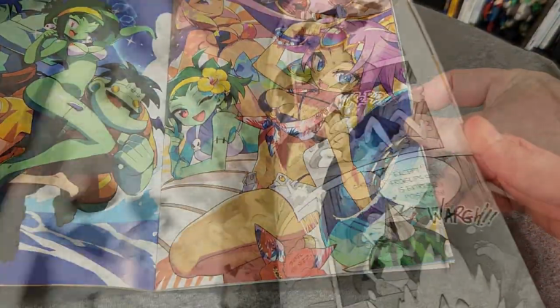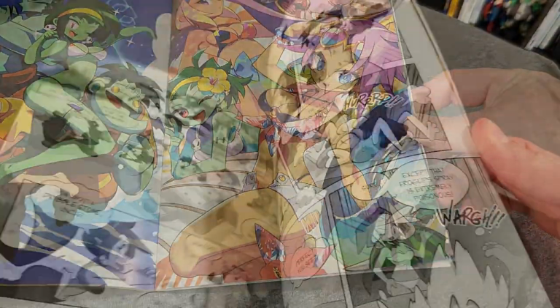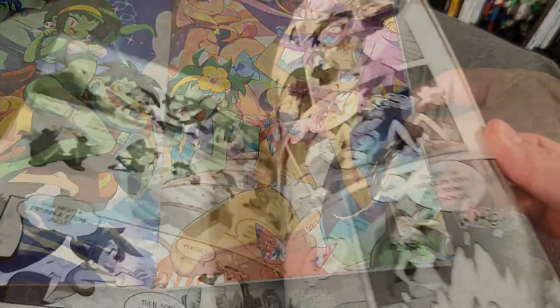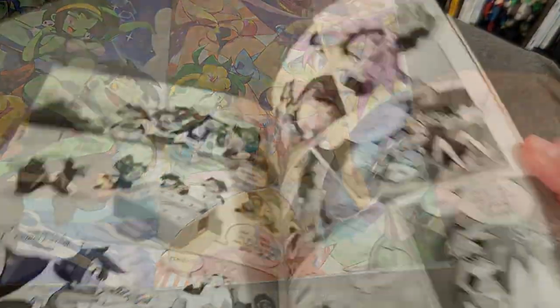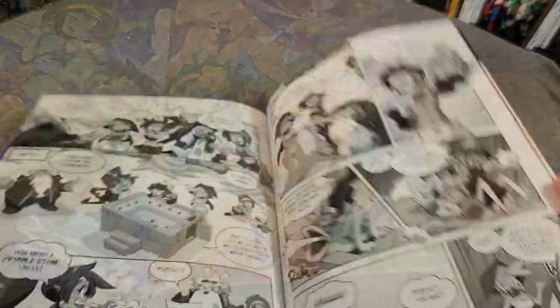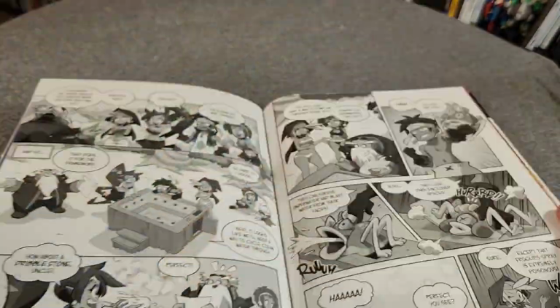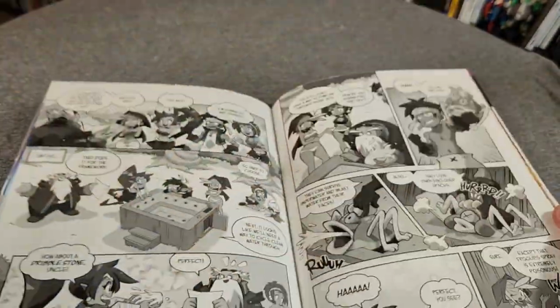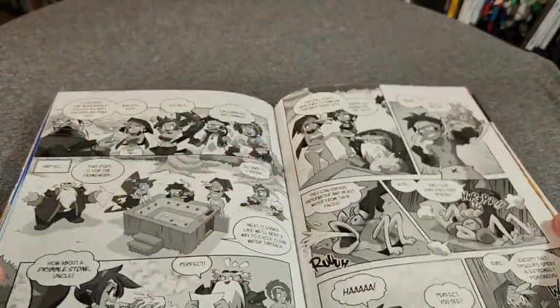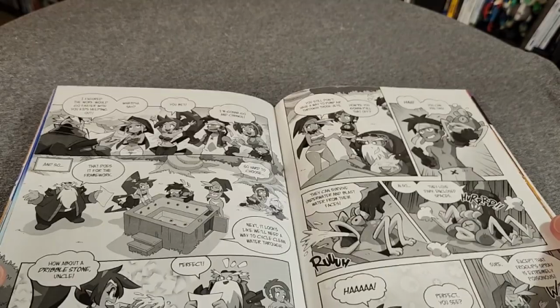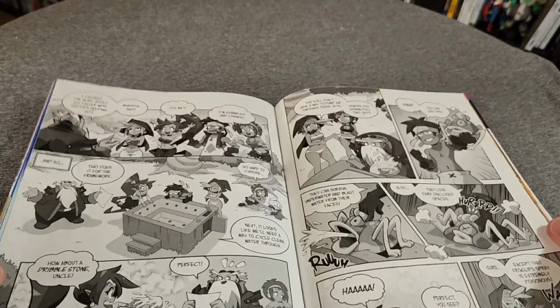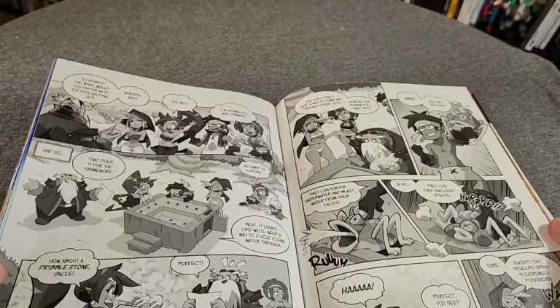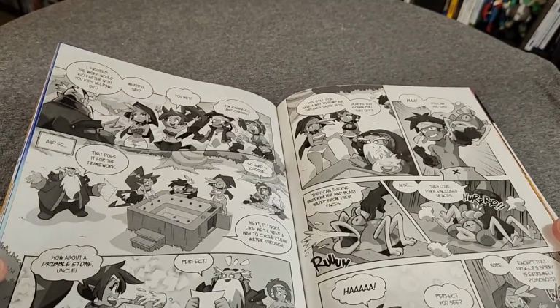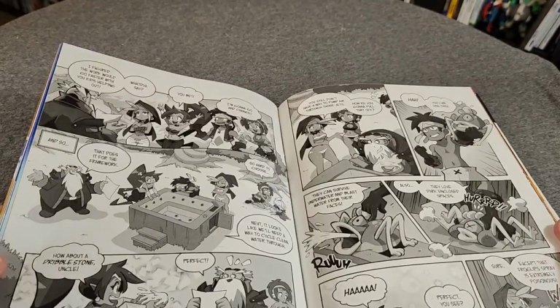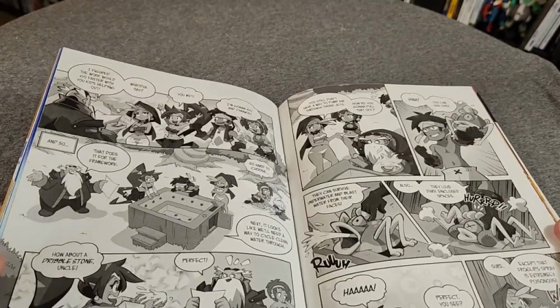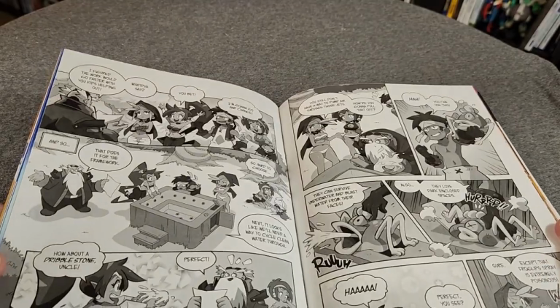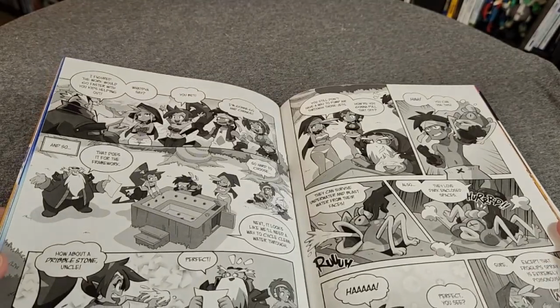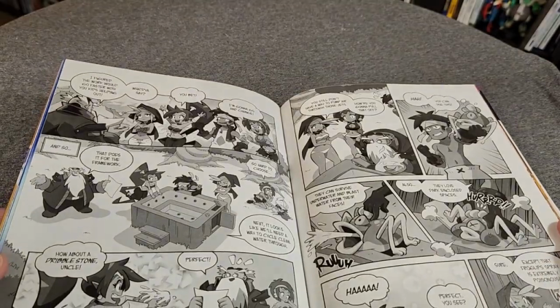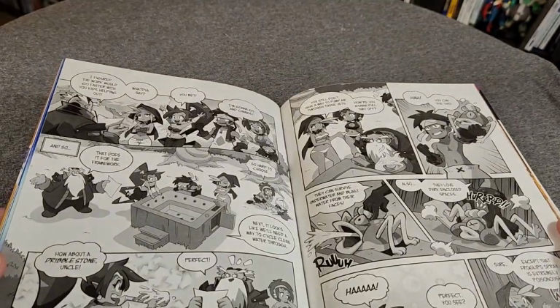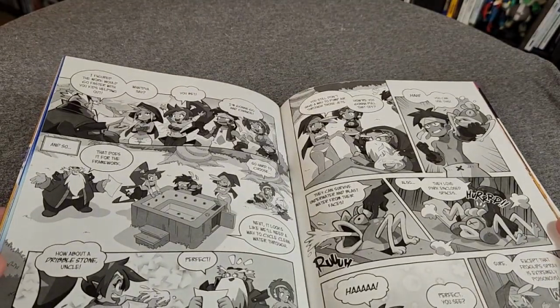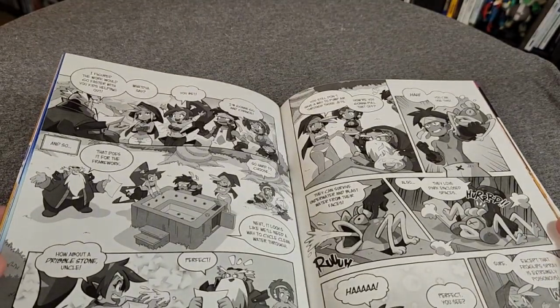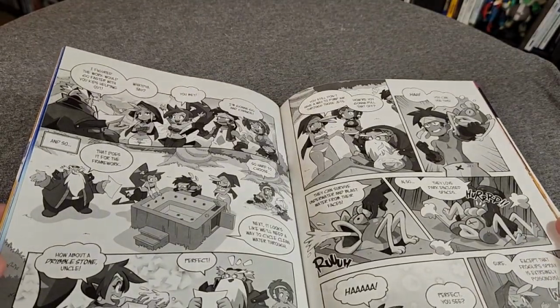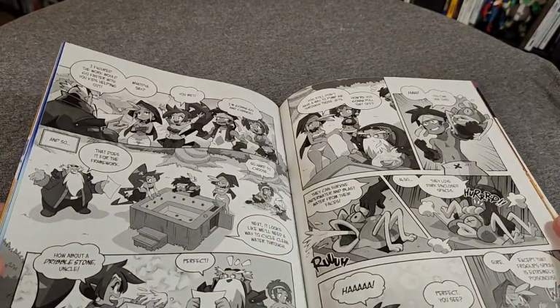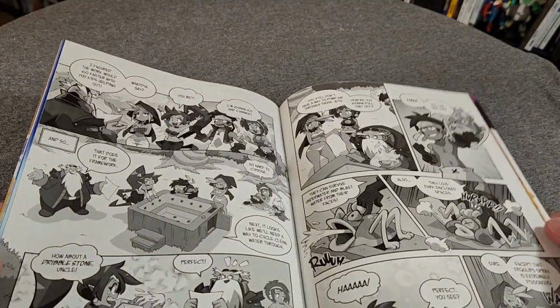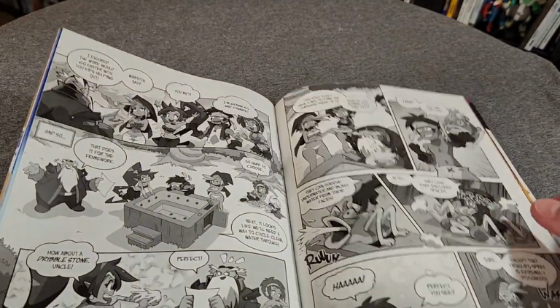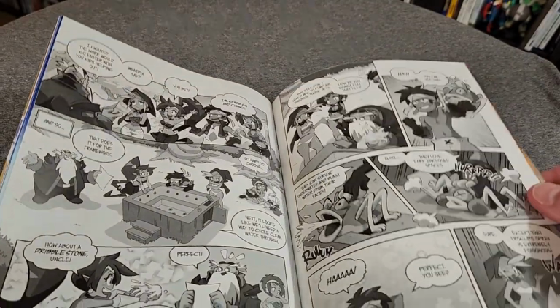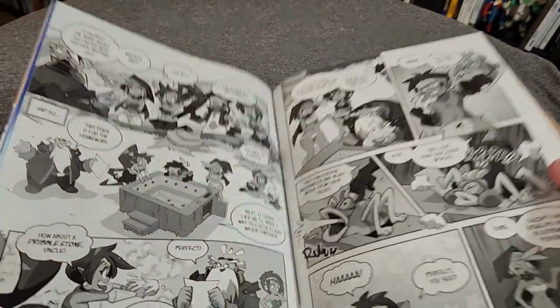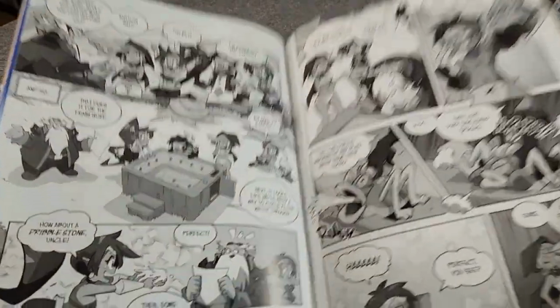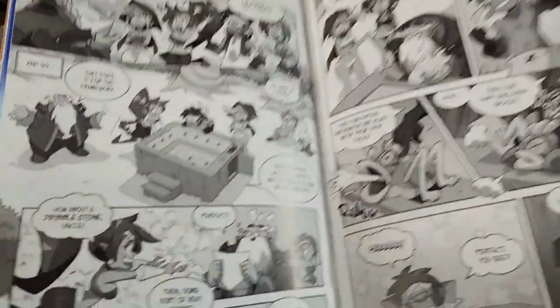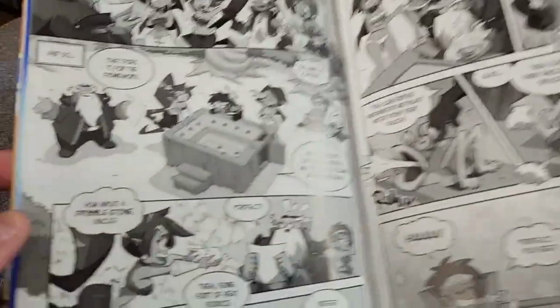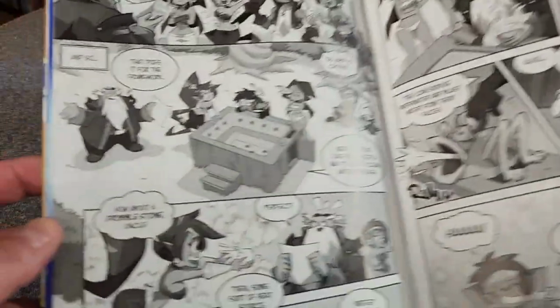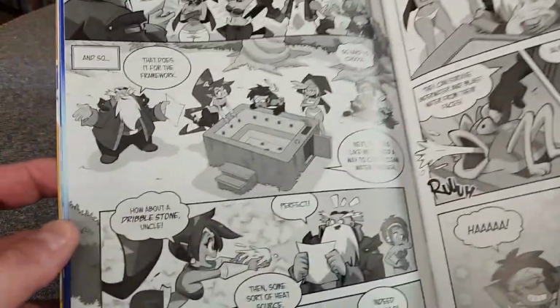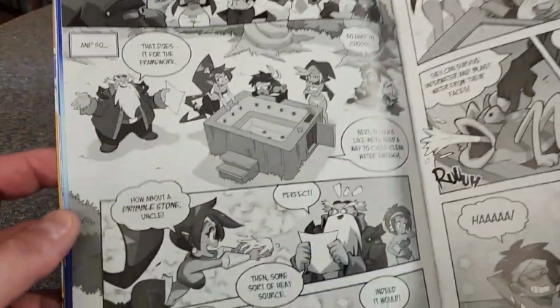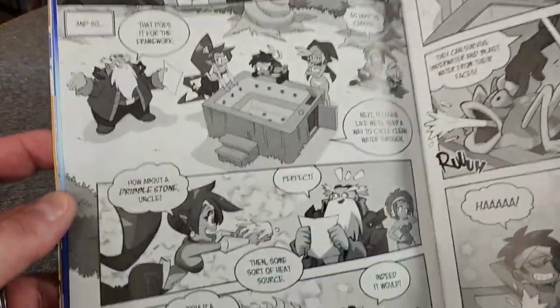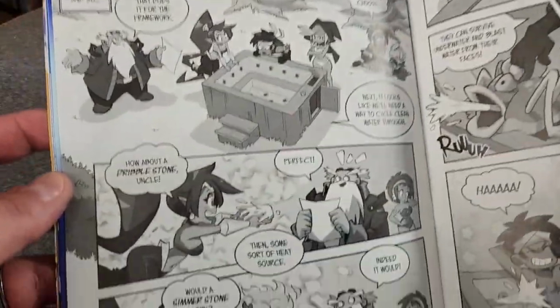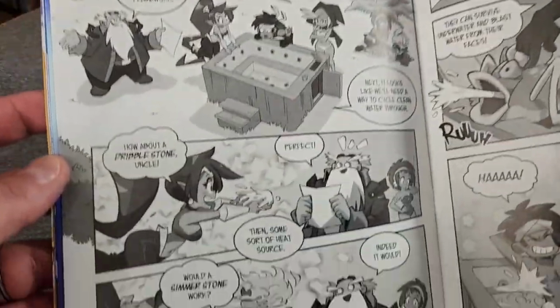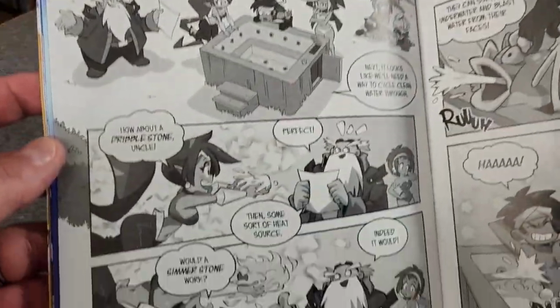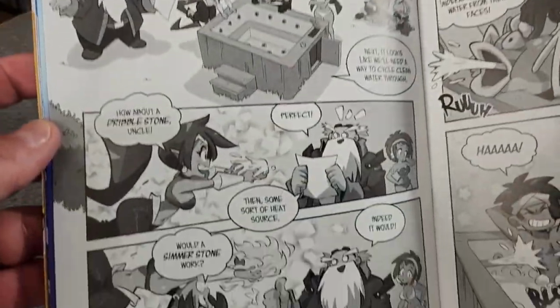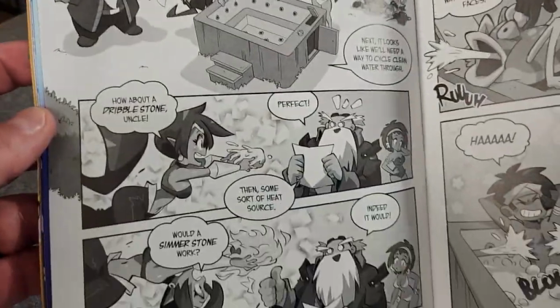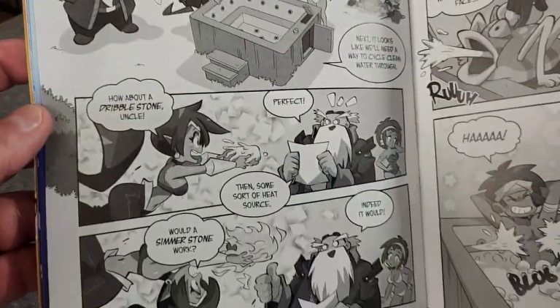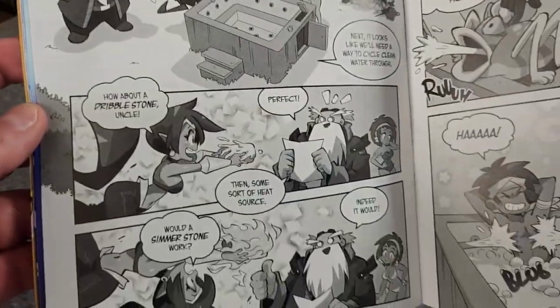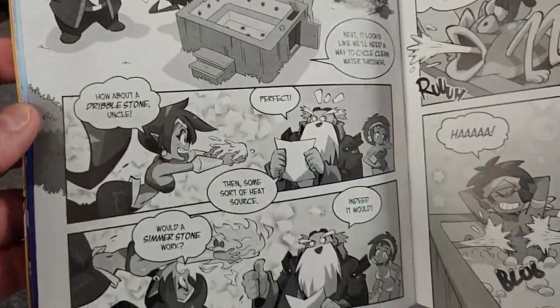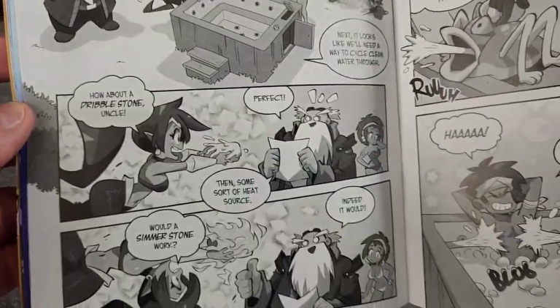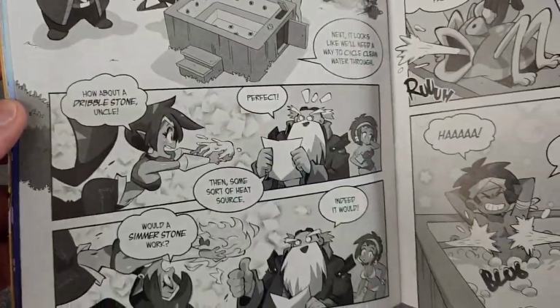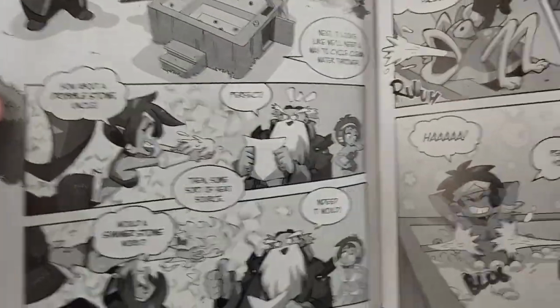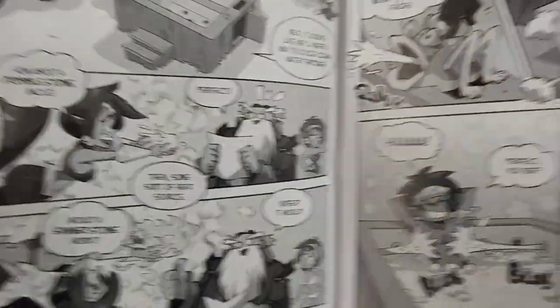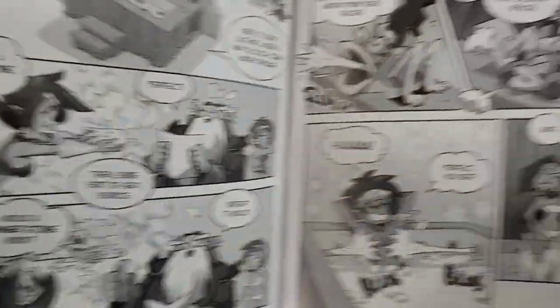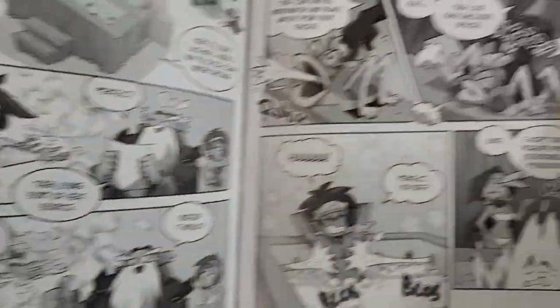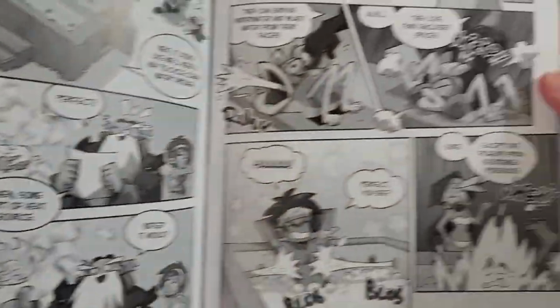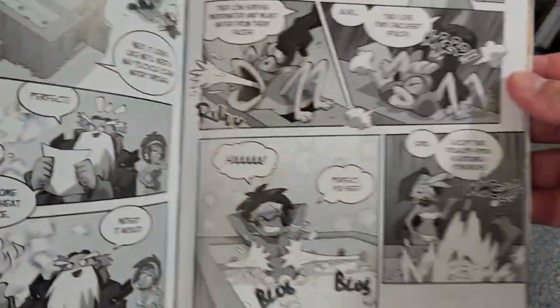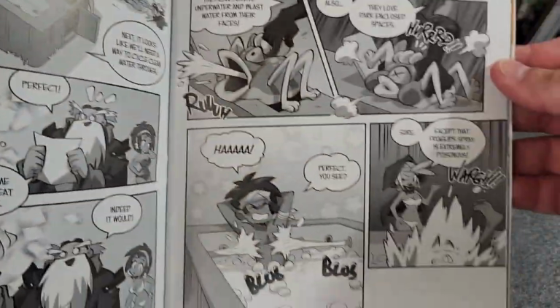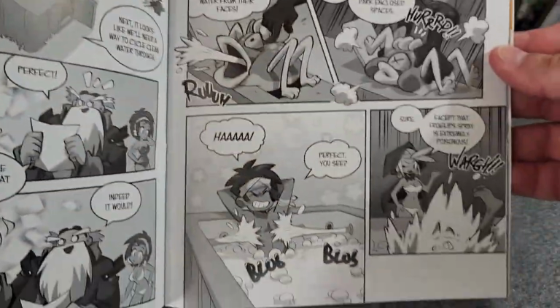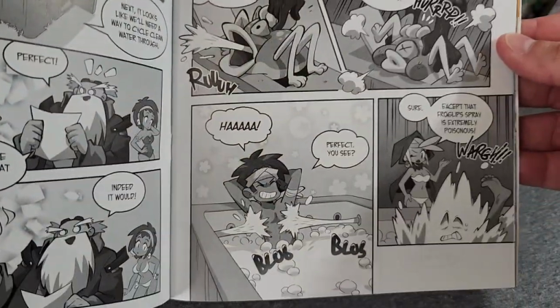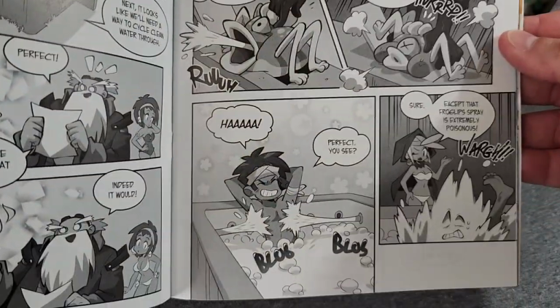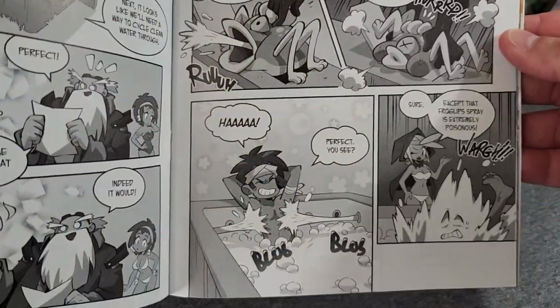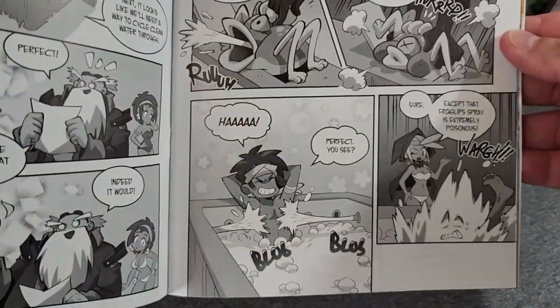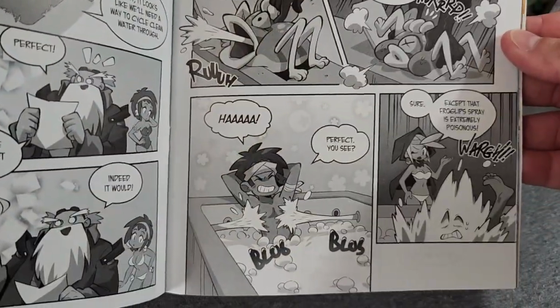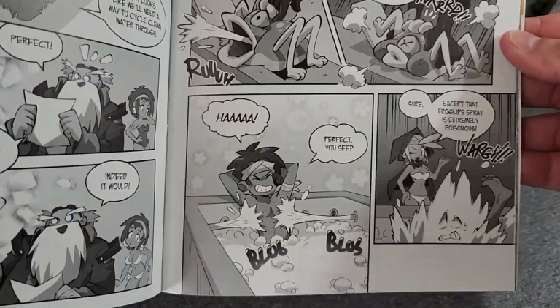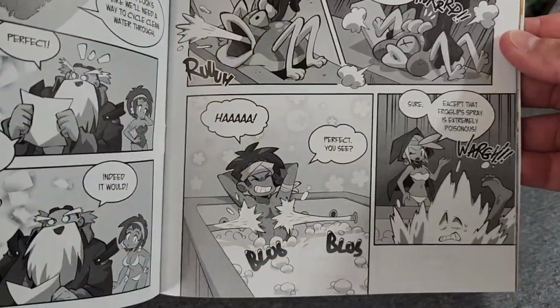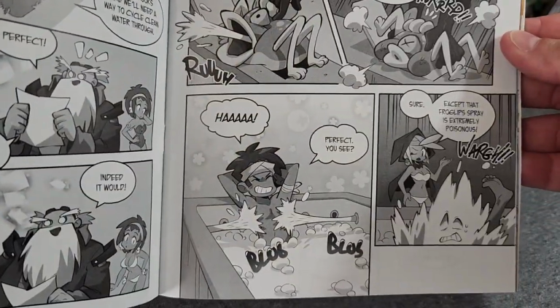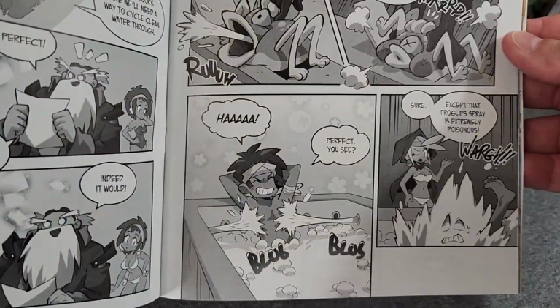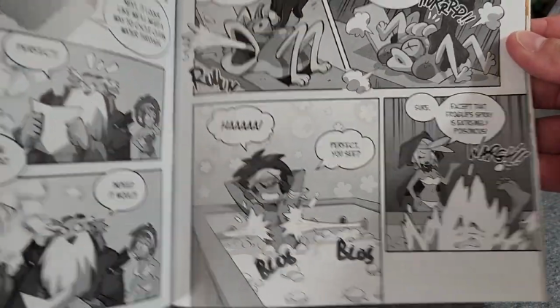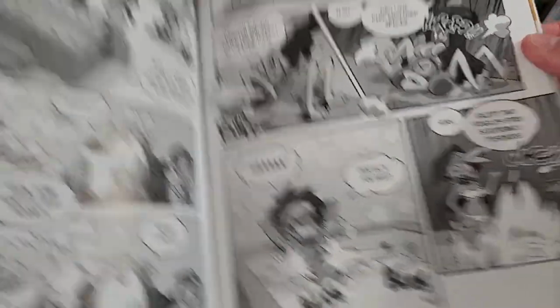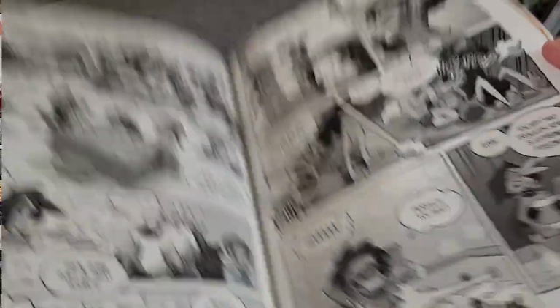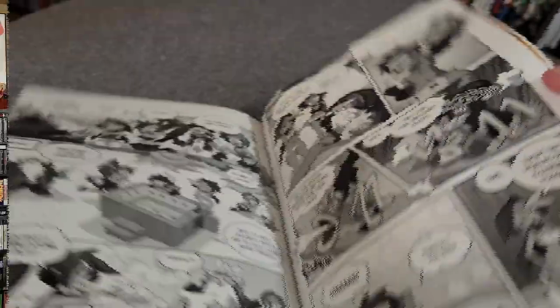The nice thing is, aside from all the prints, you do have a little bit of a comic area in there.